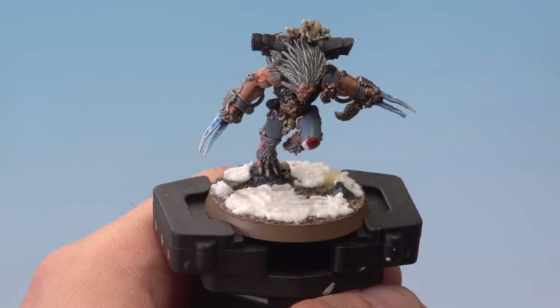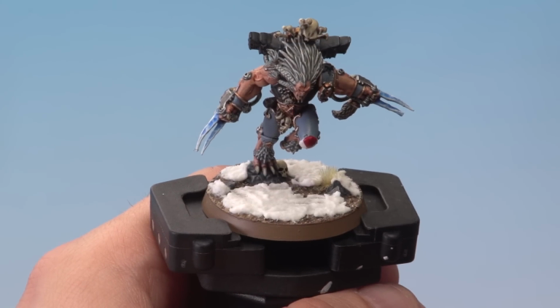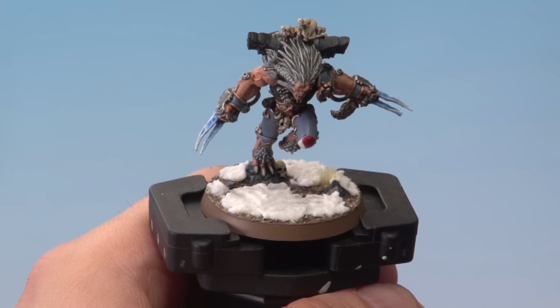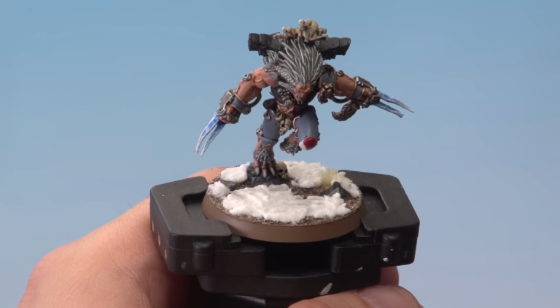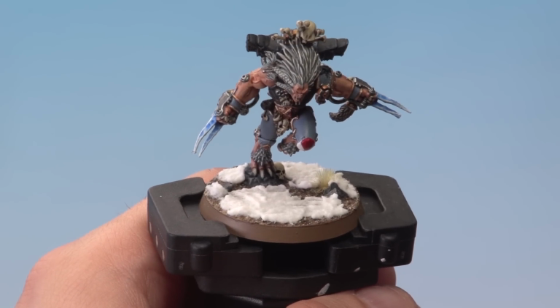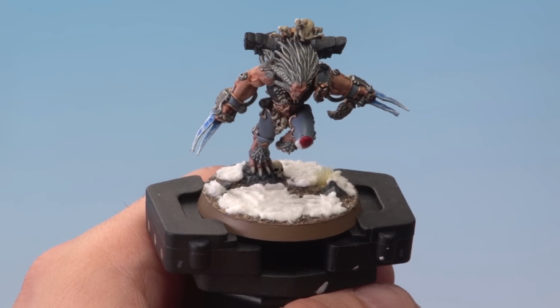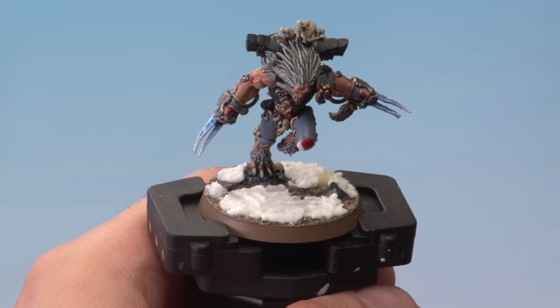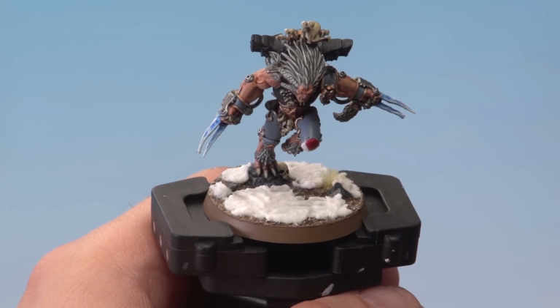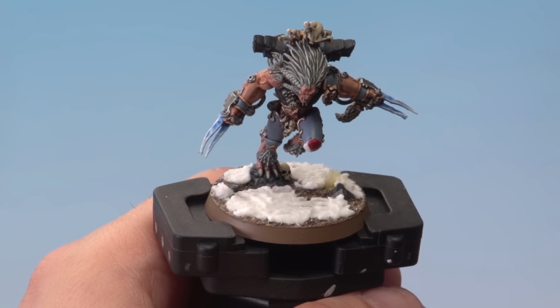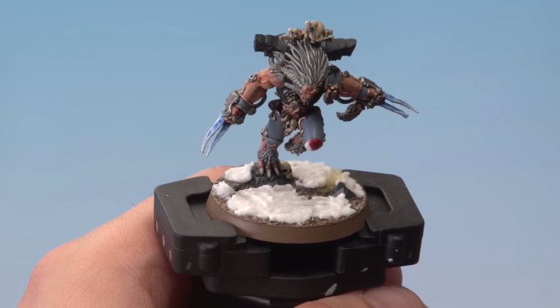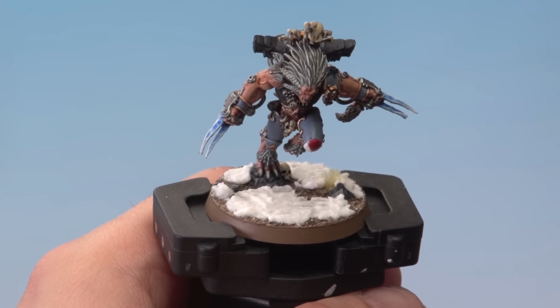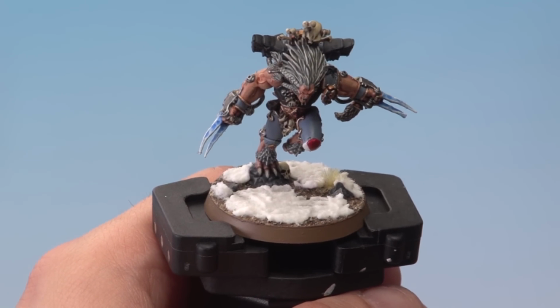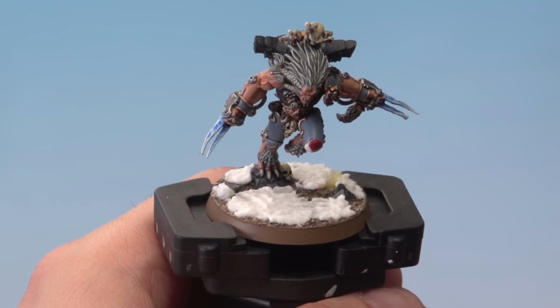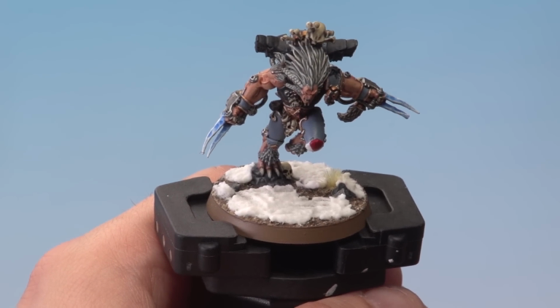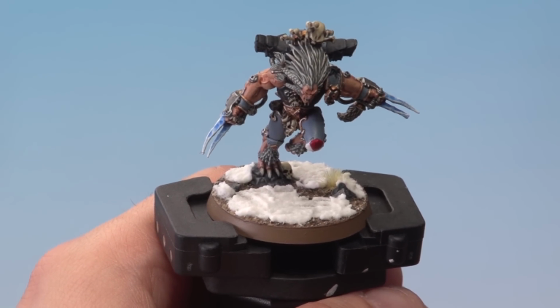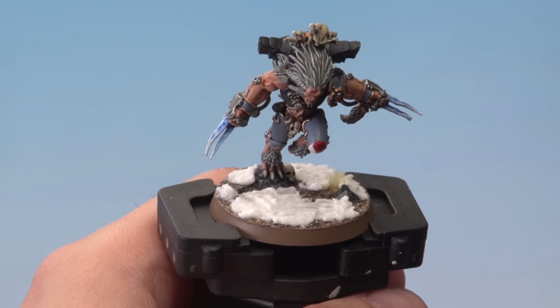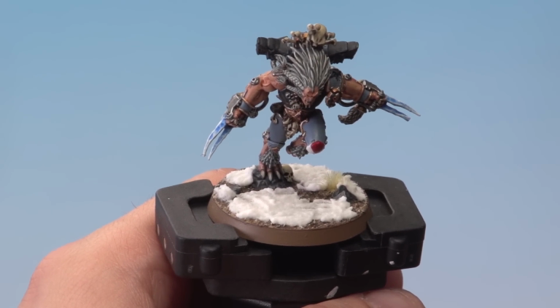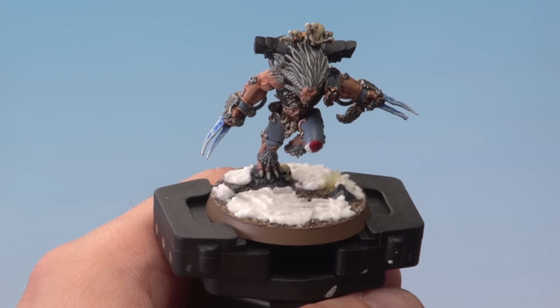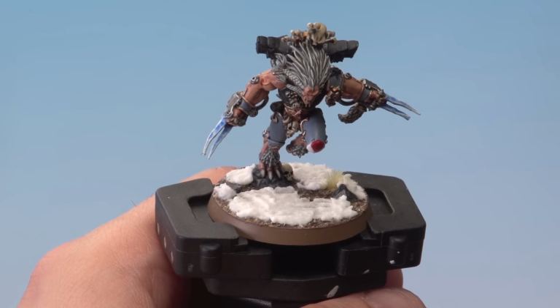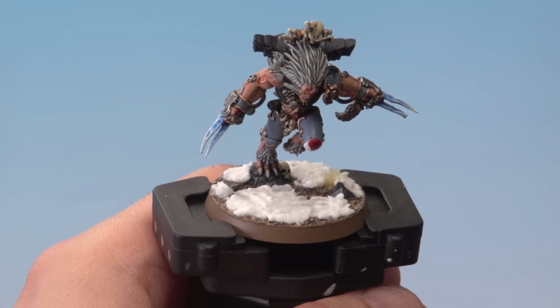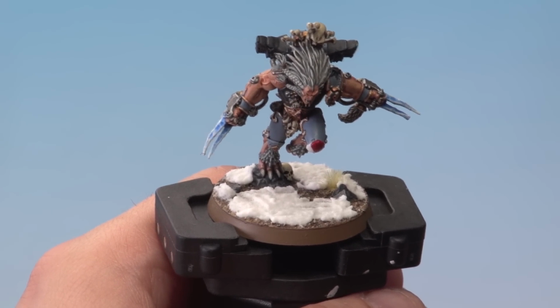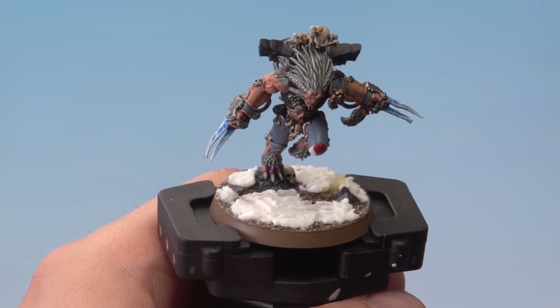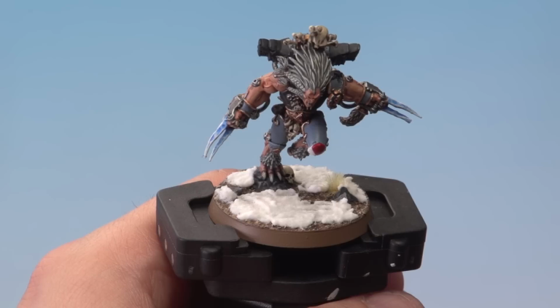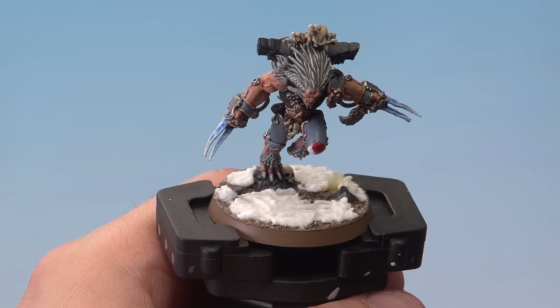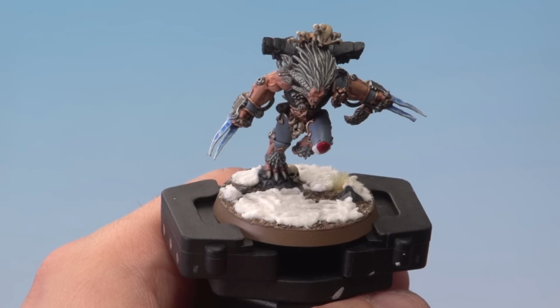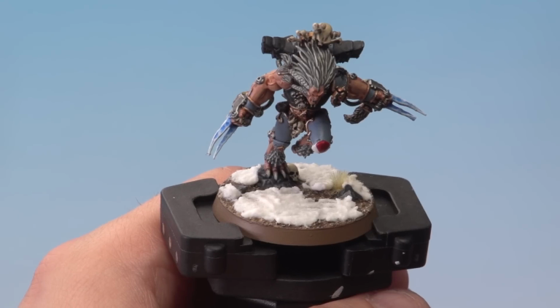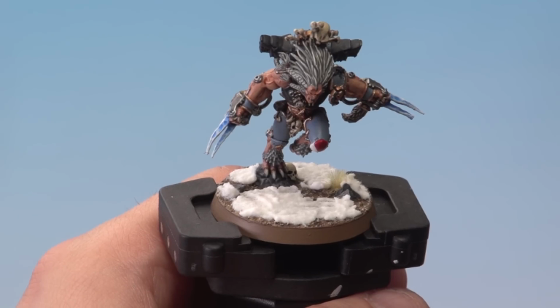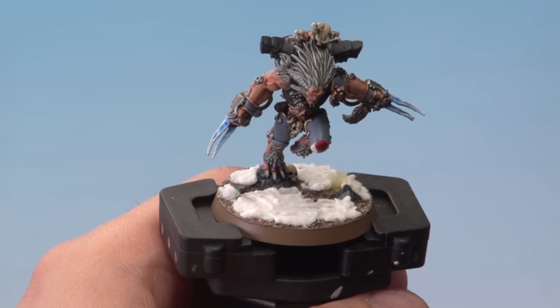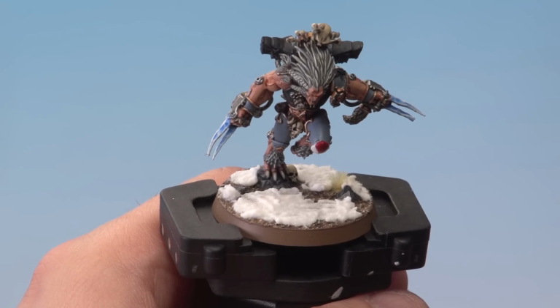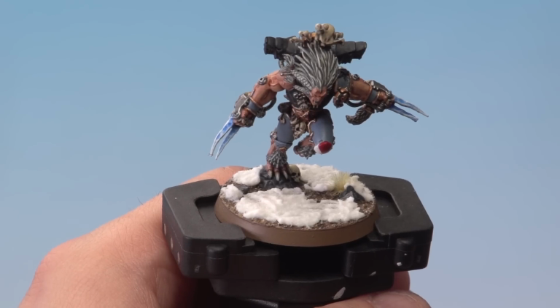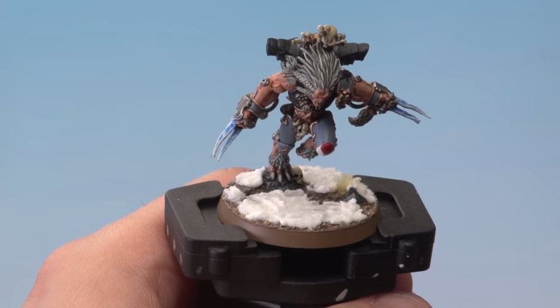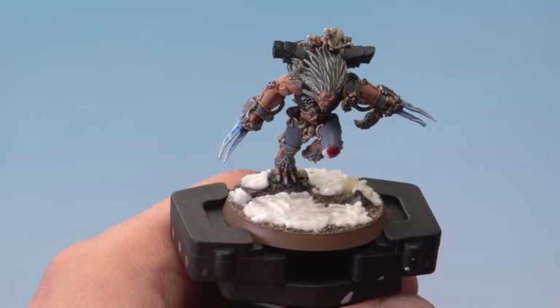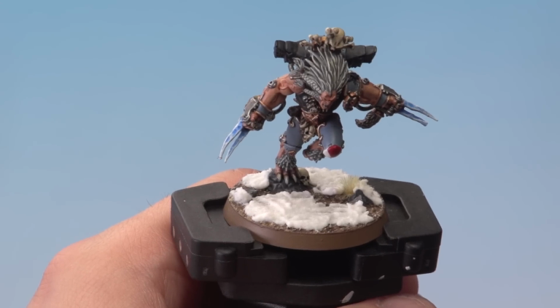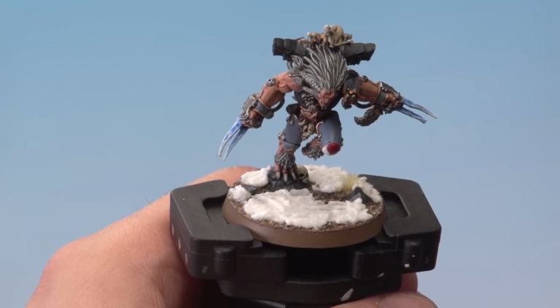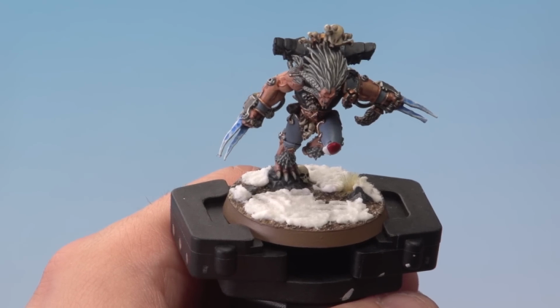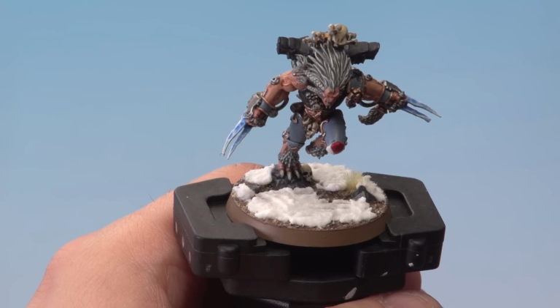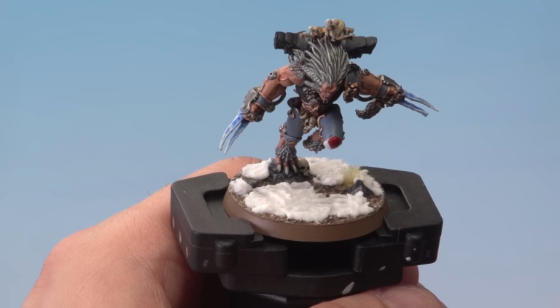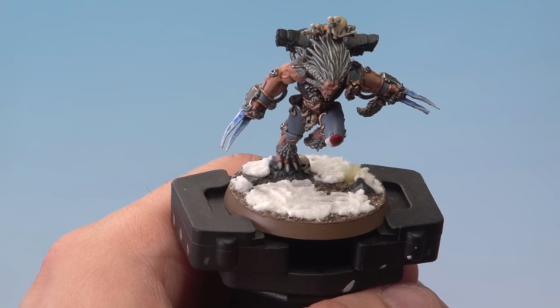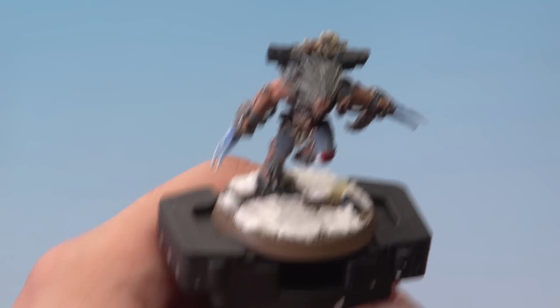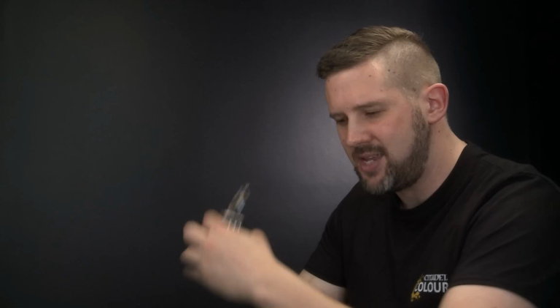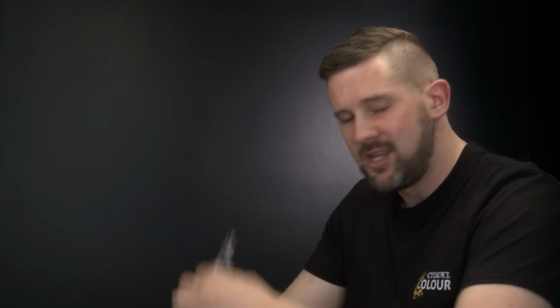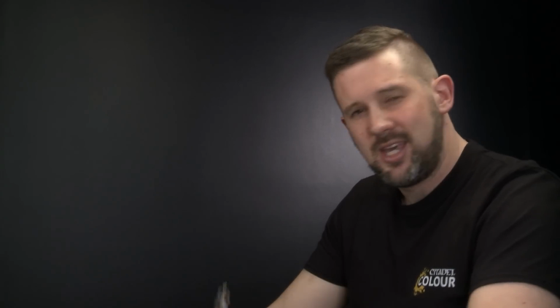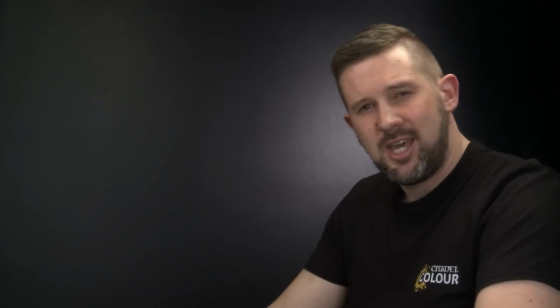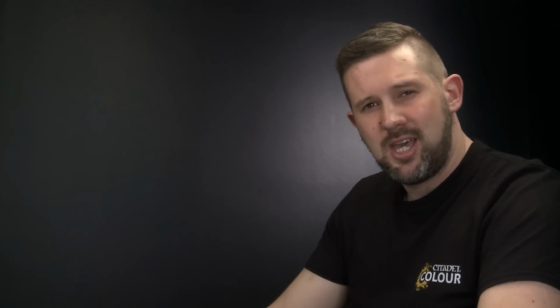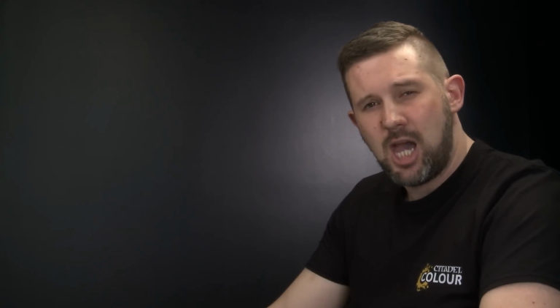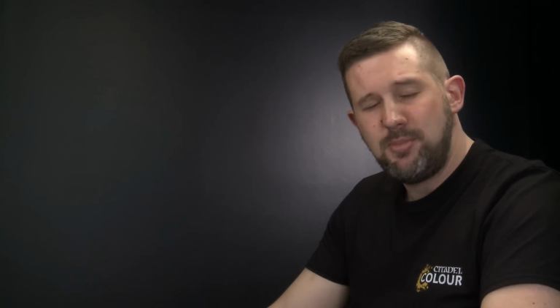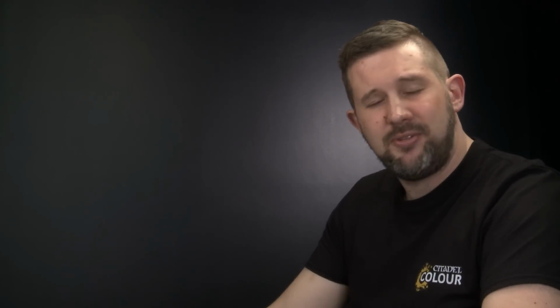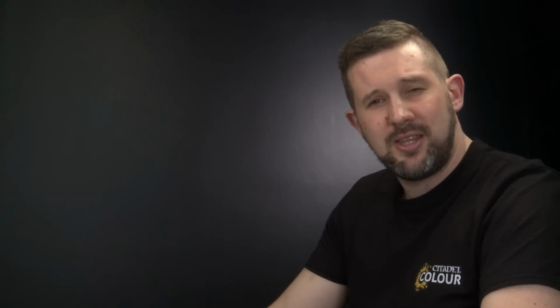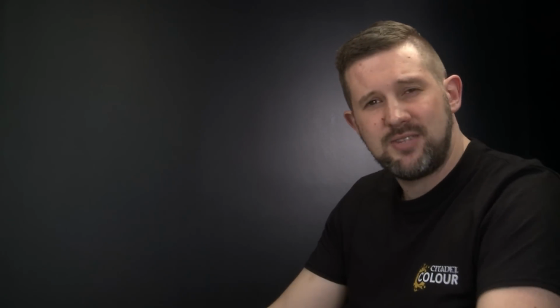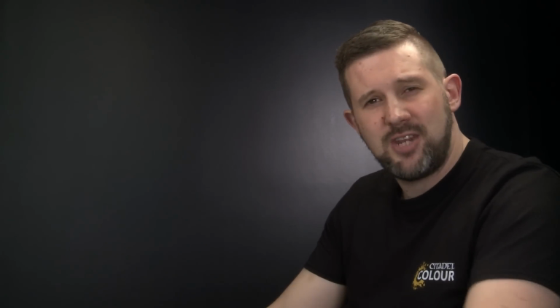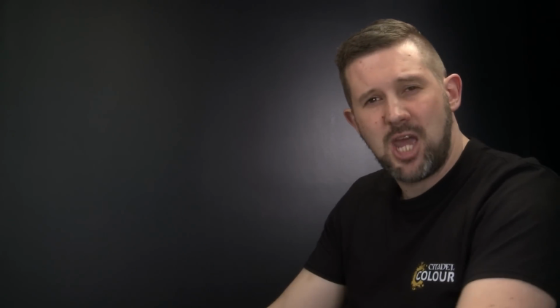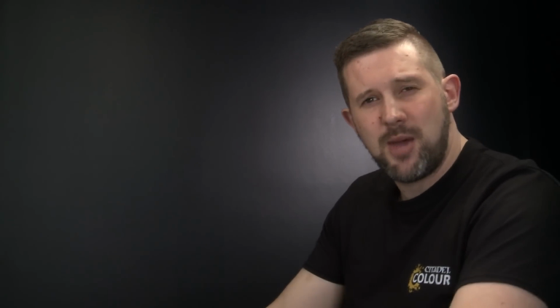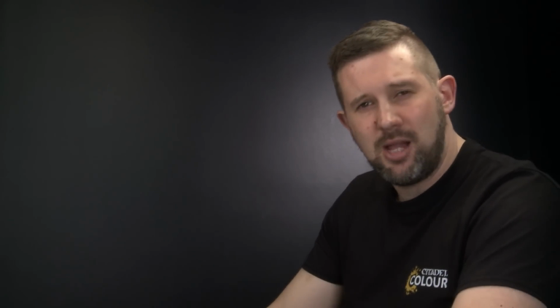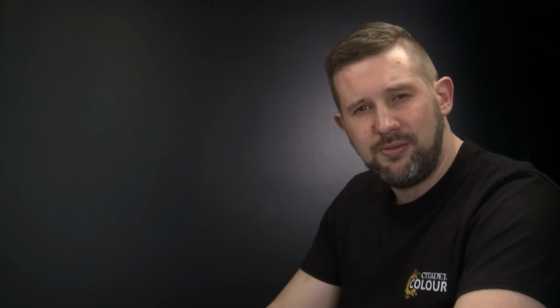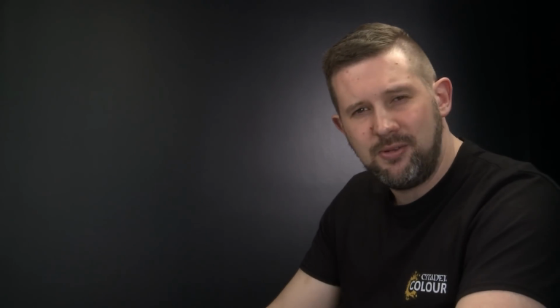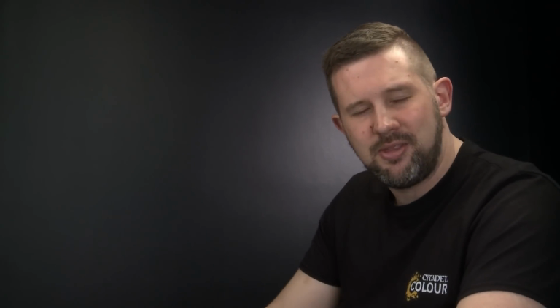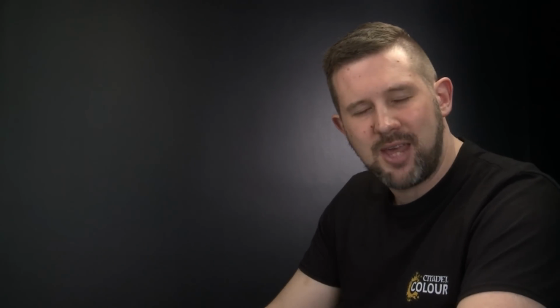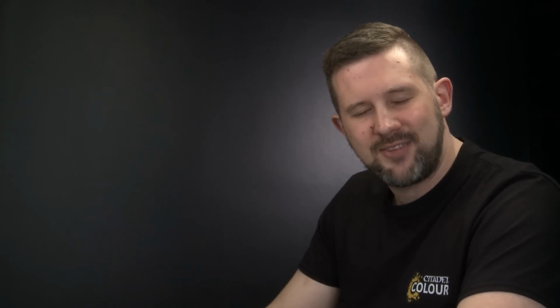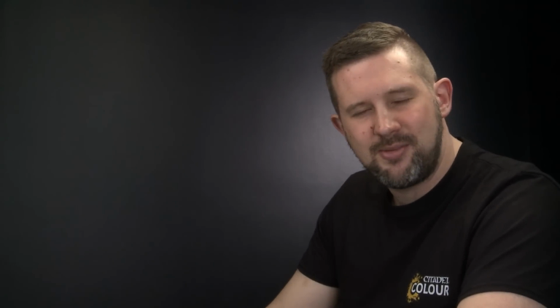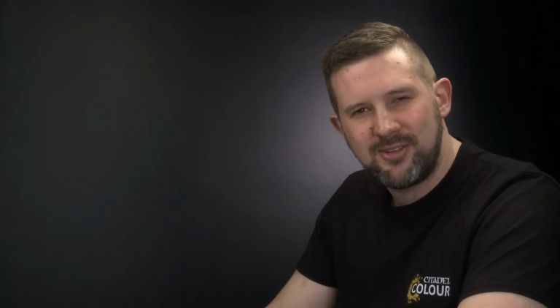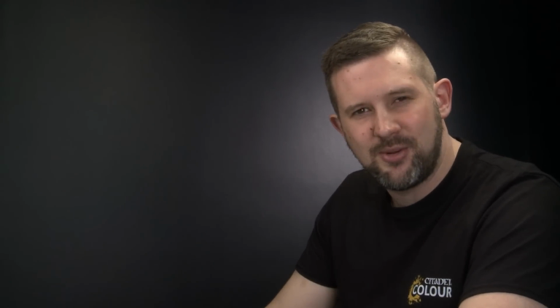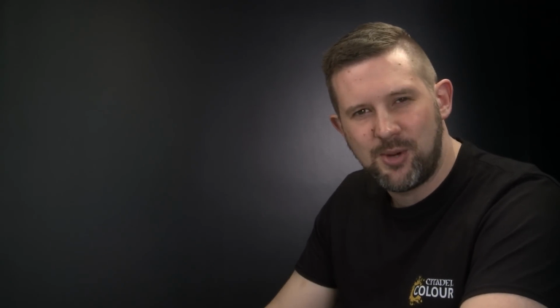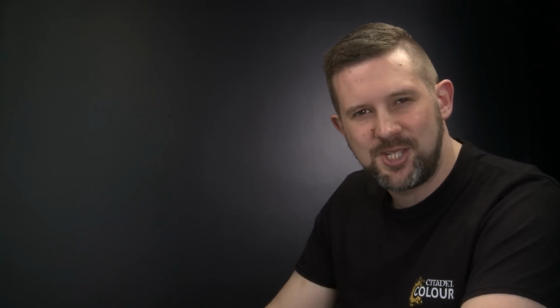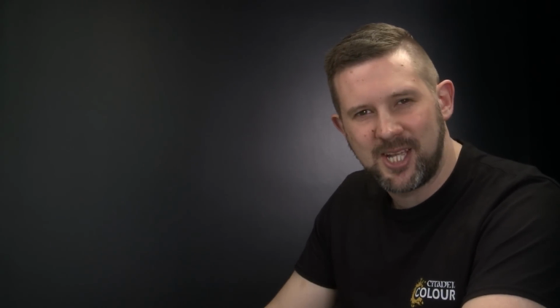With the Valhalla Blizzard dry, the snow effect is complete and the model is looking great. It really is that easy — I hope you found this video helpful, thanks very much for watching.